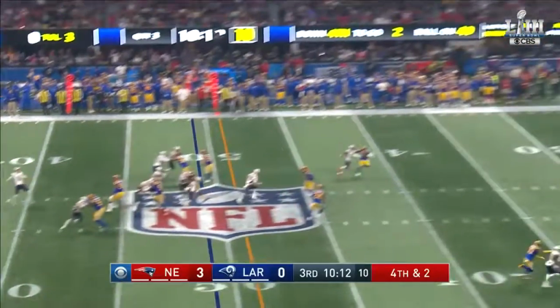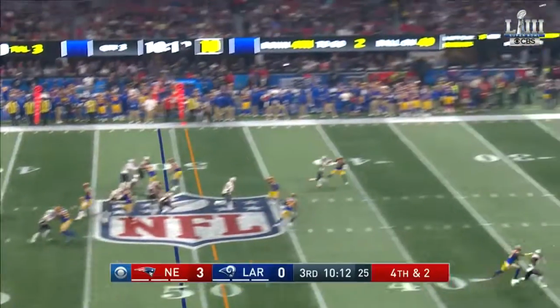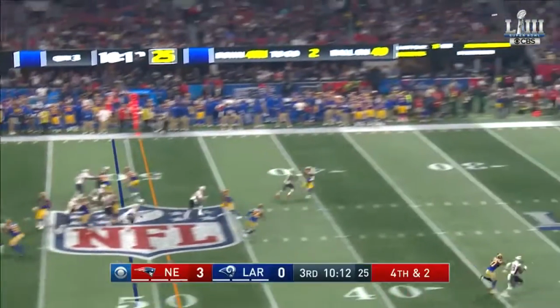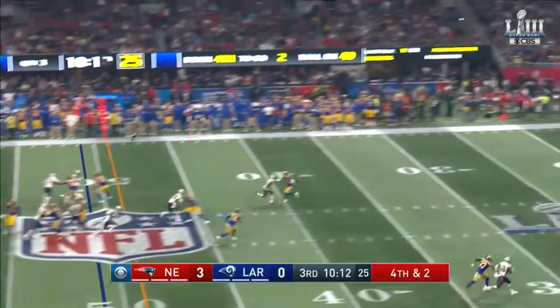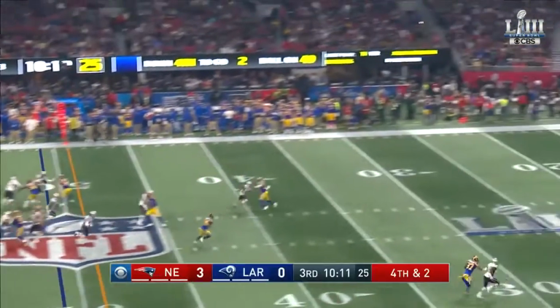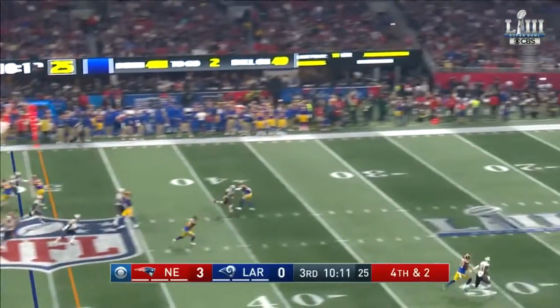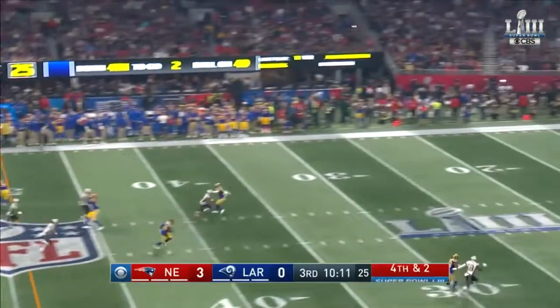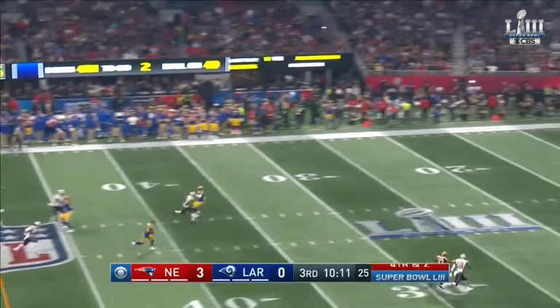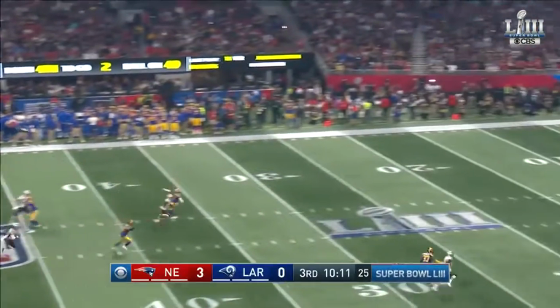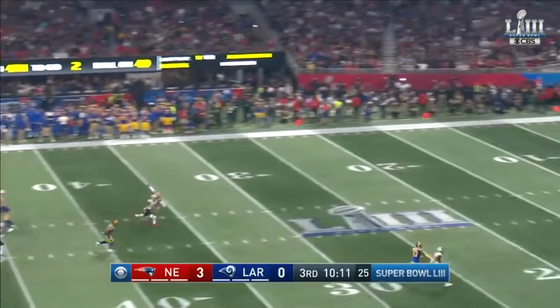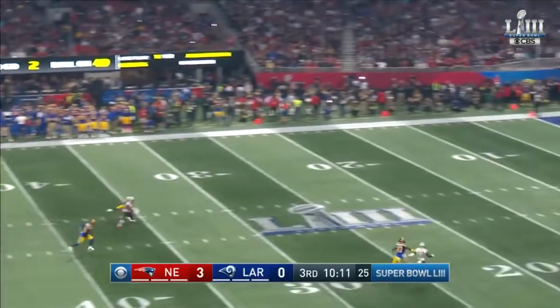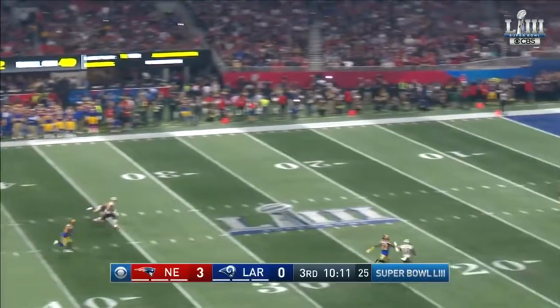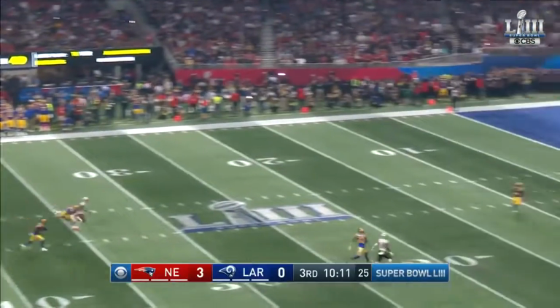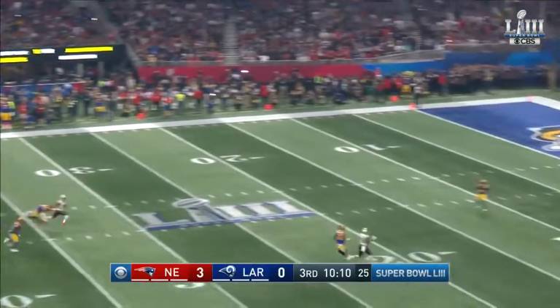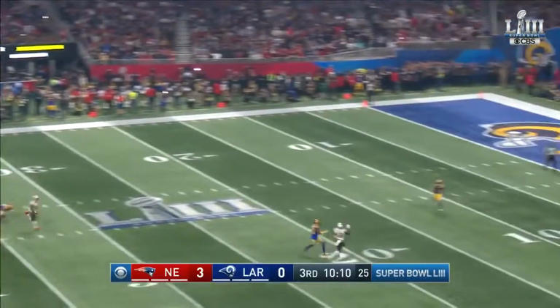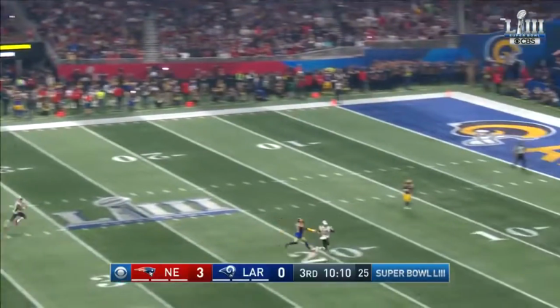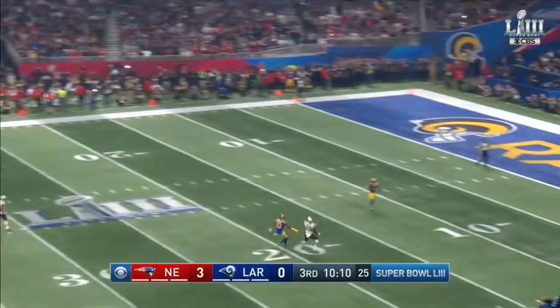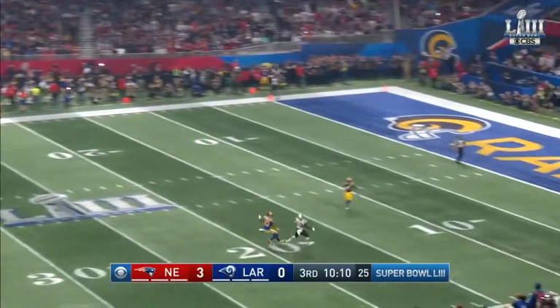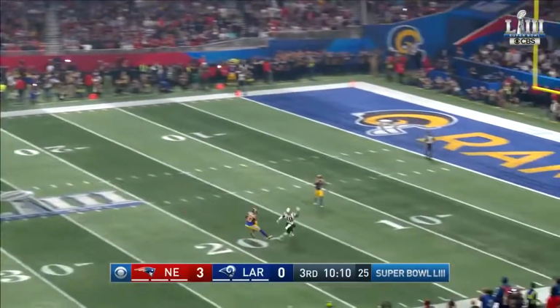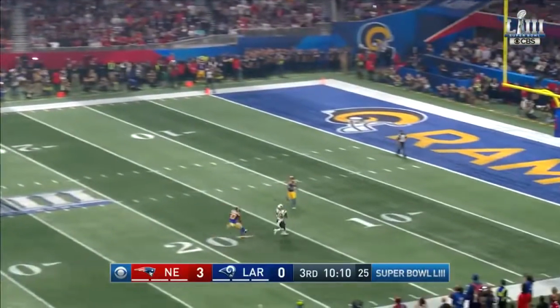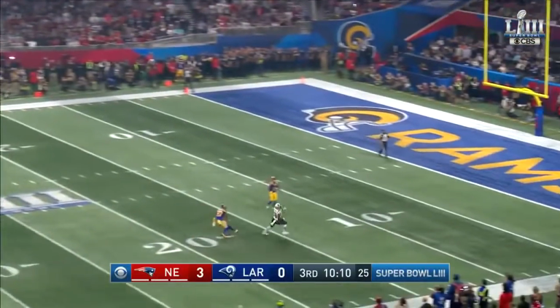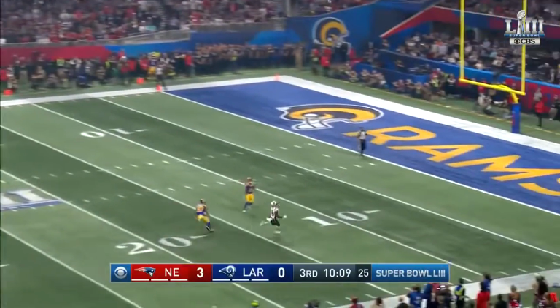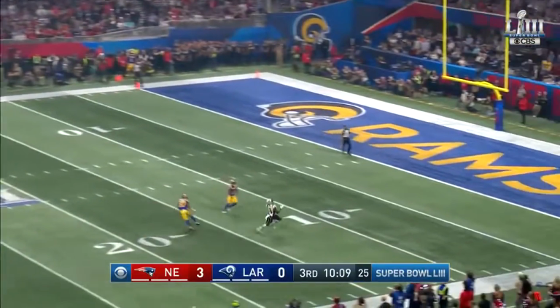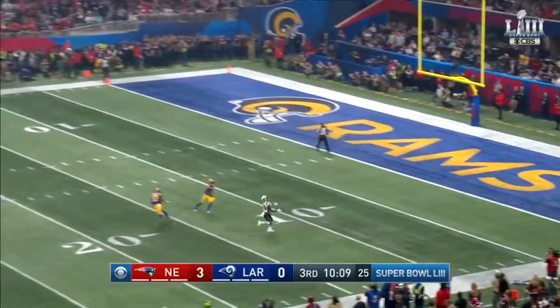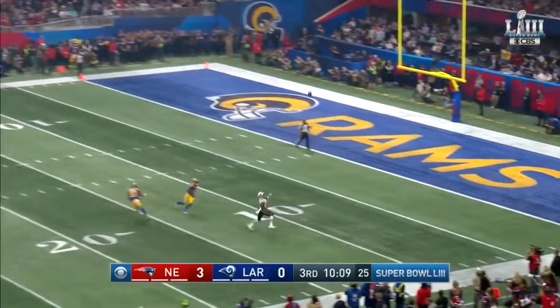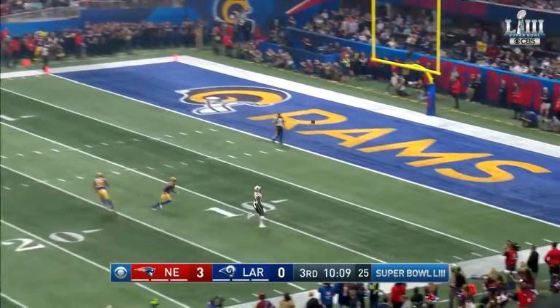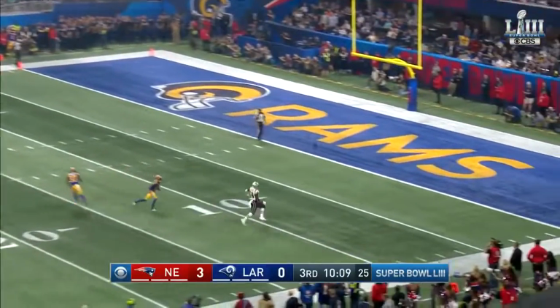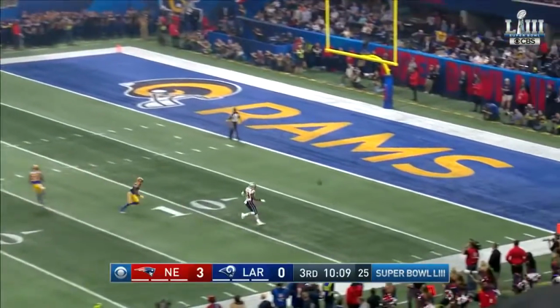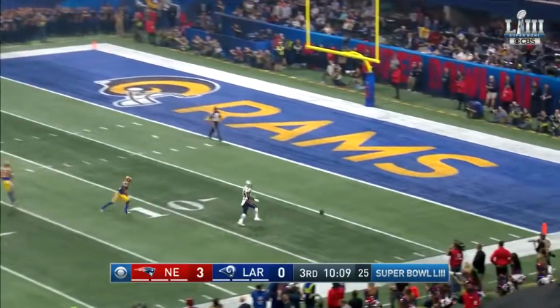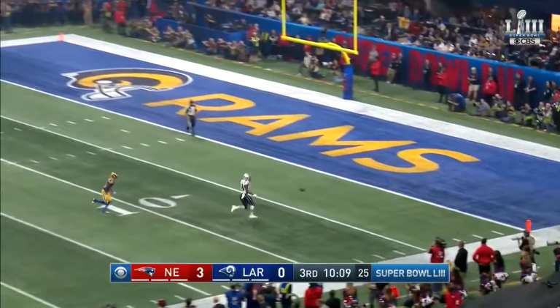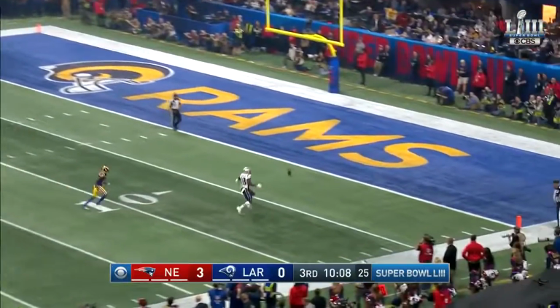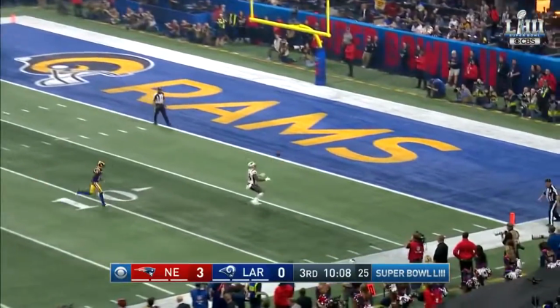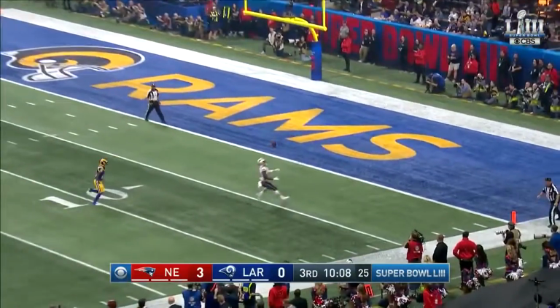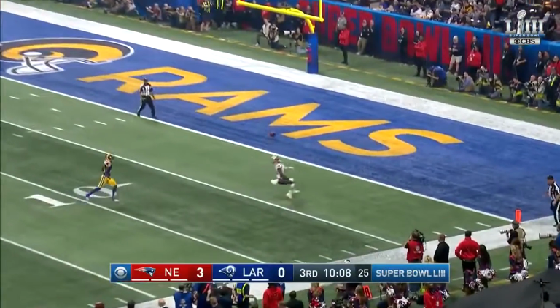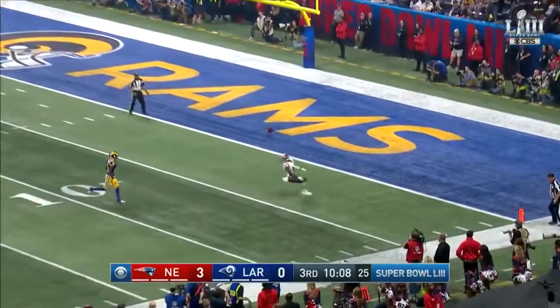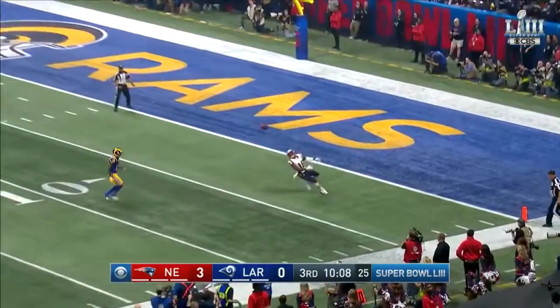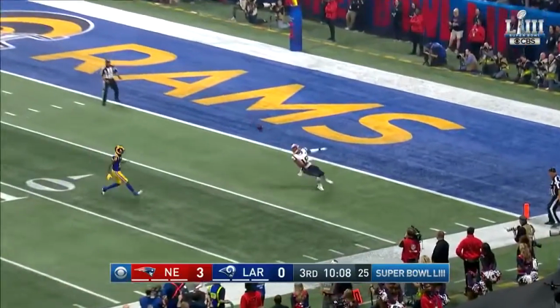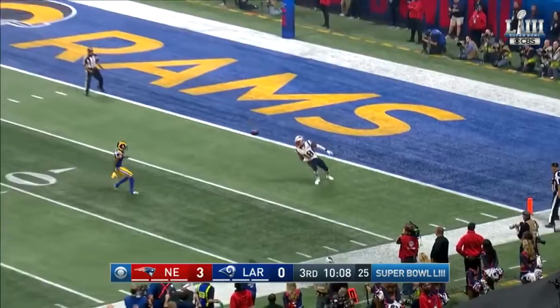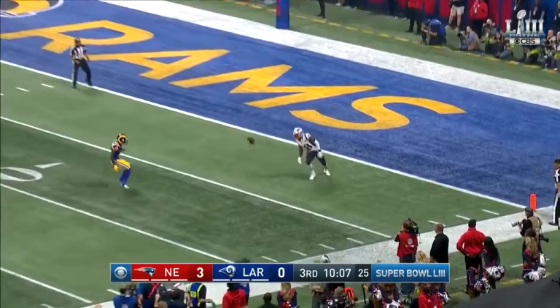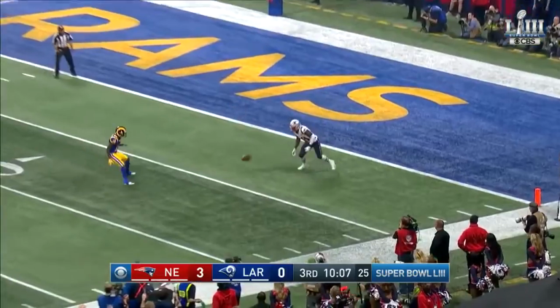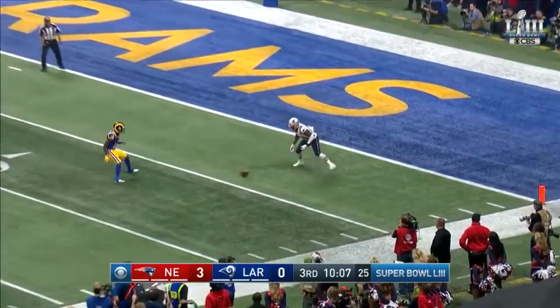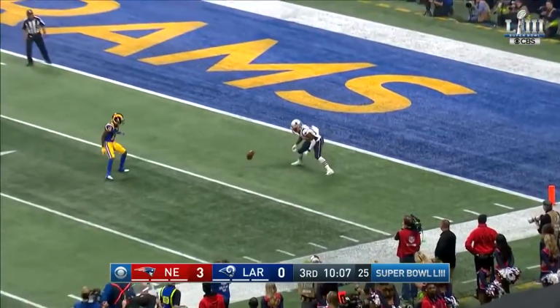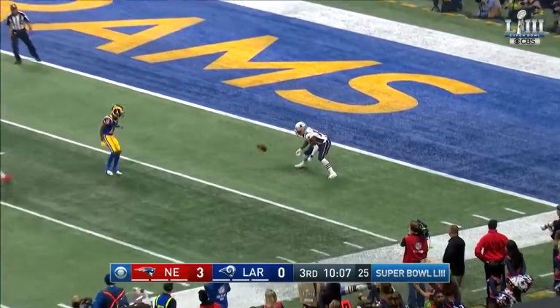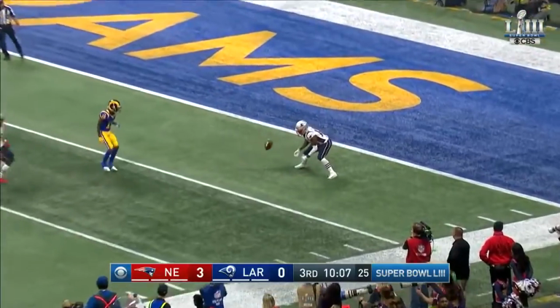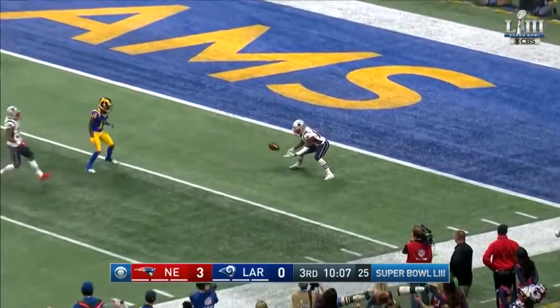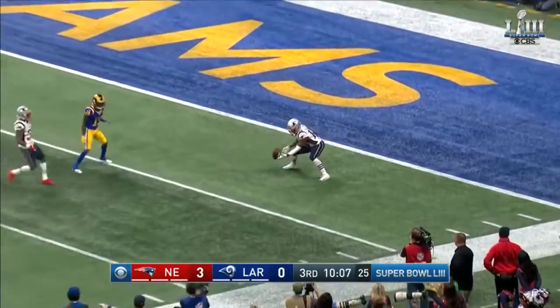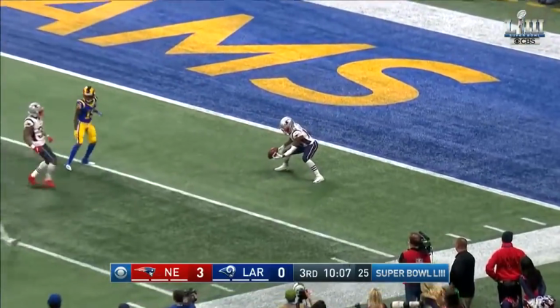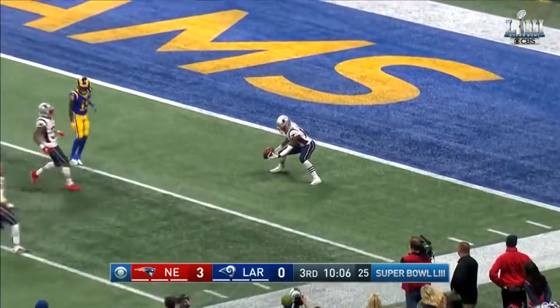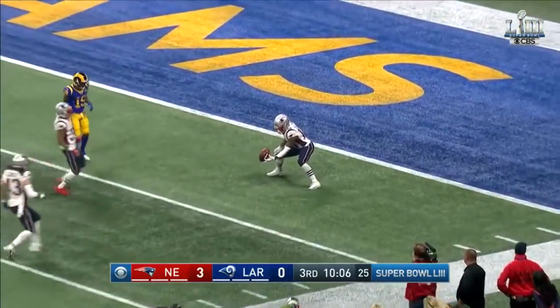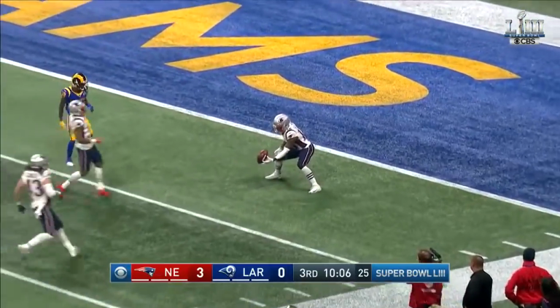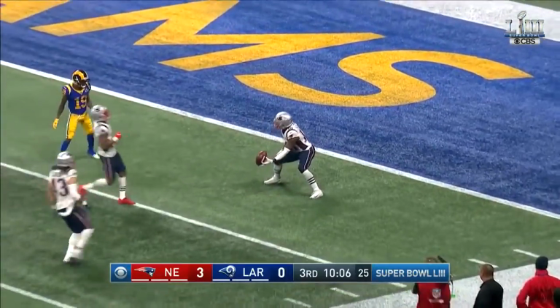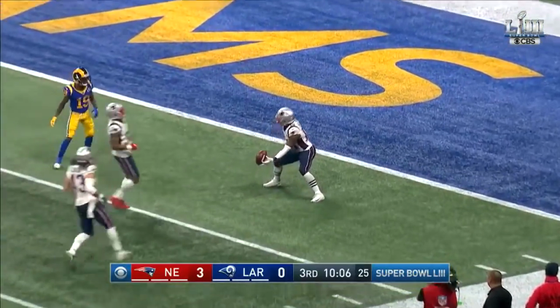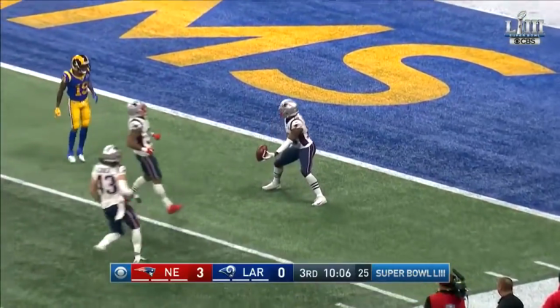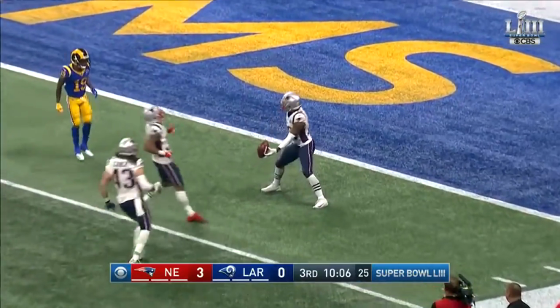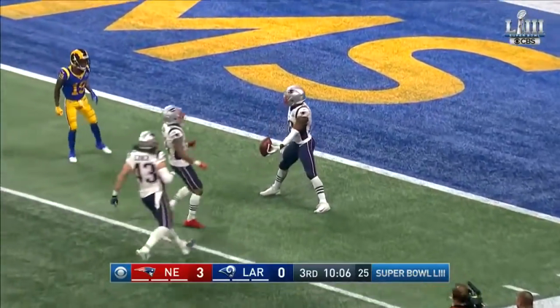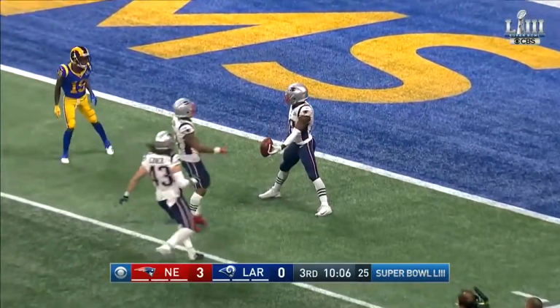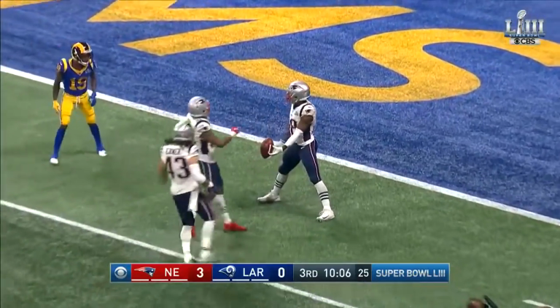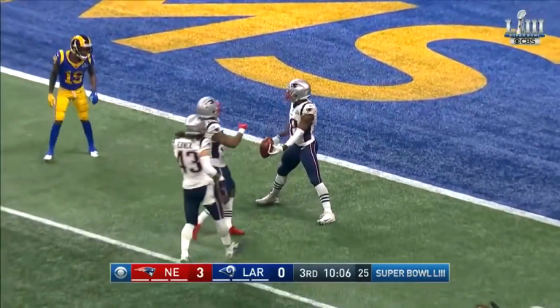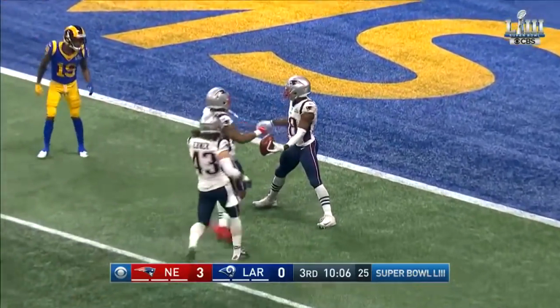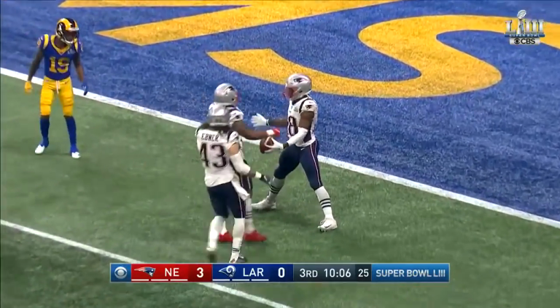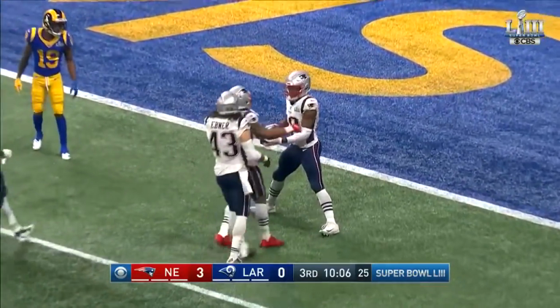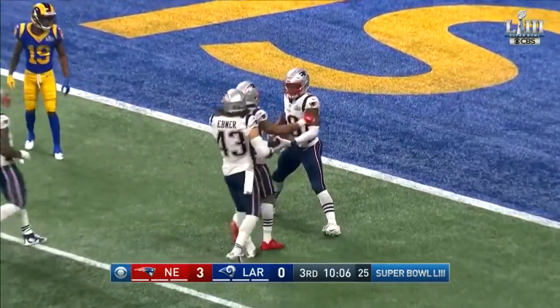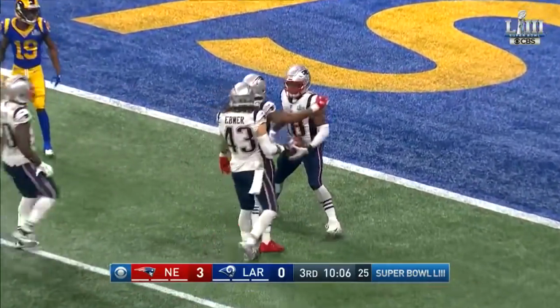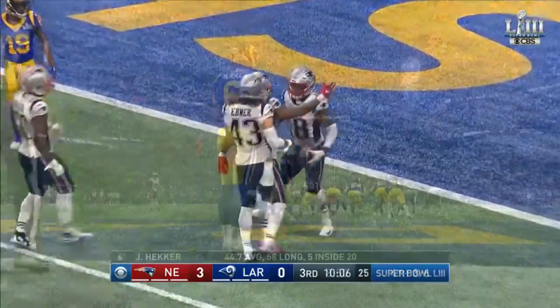Natsen waiting for the Allen punt. Line drive, boot. Bounces at the five. Dead ball. Perfectly played.